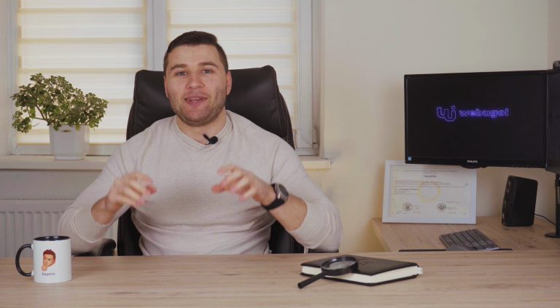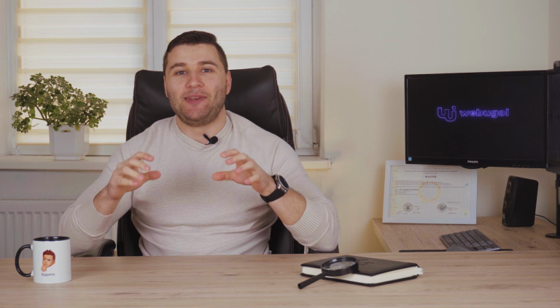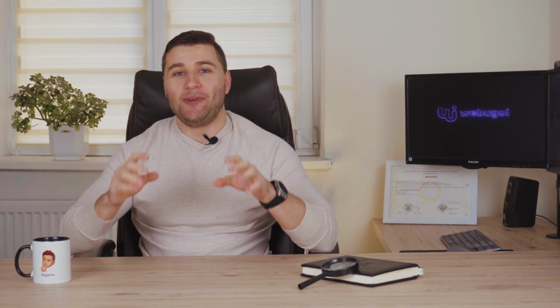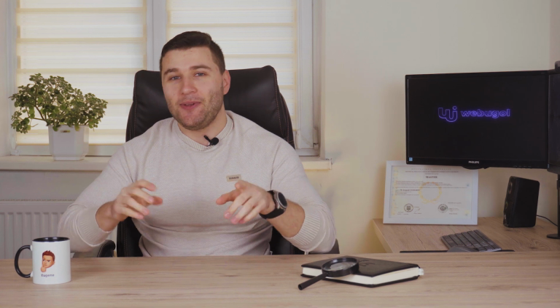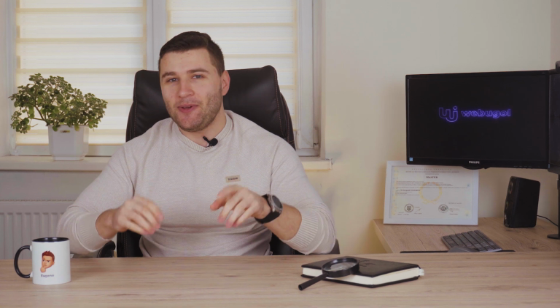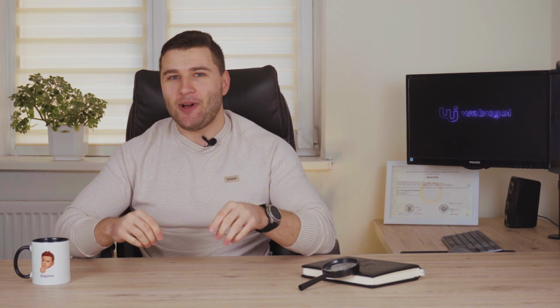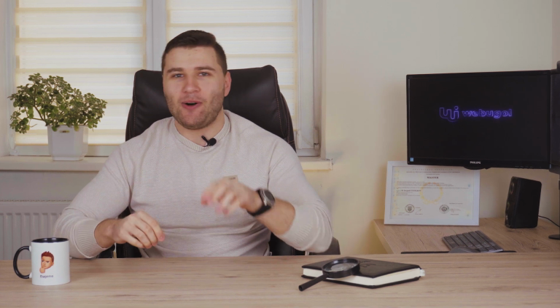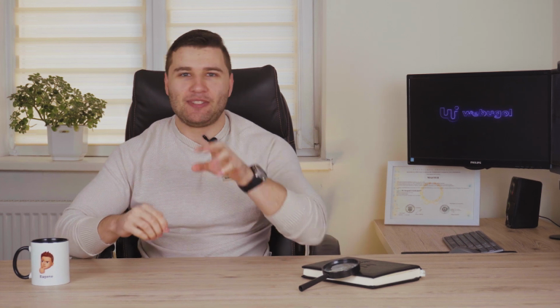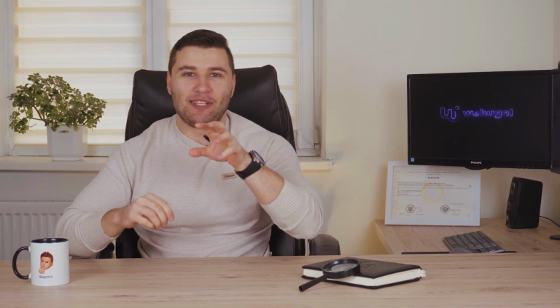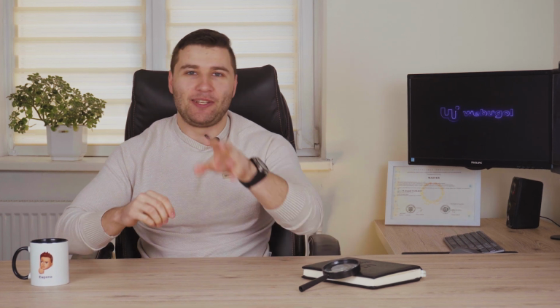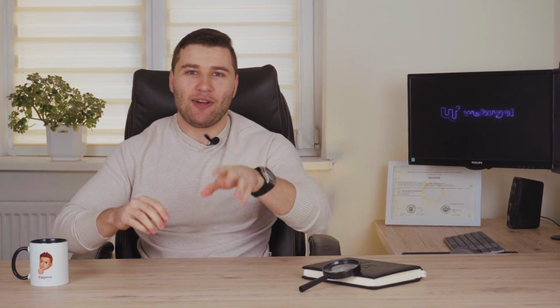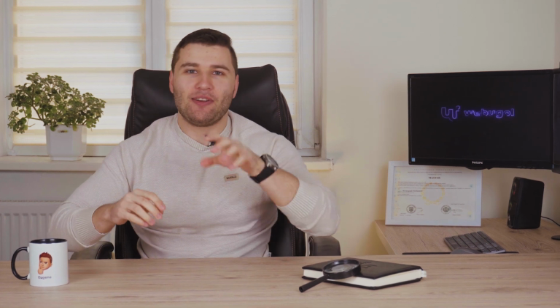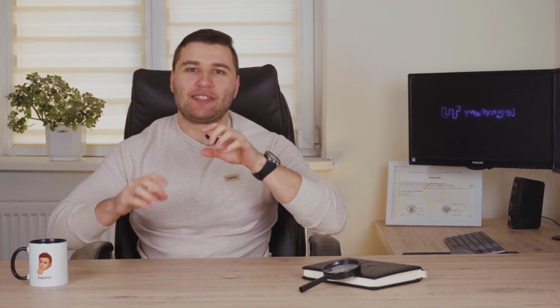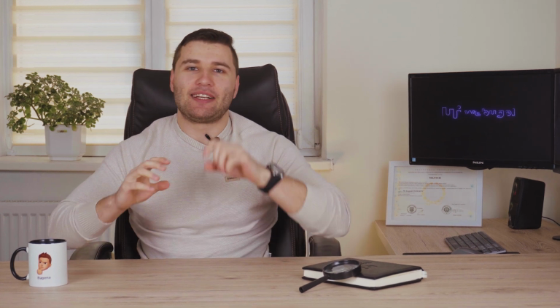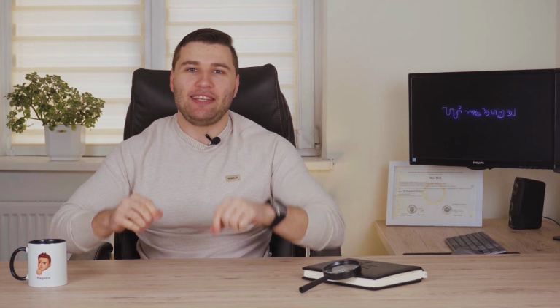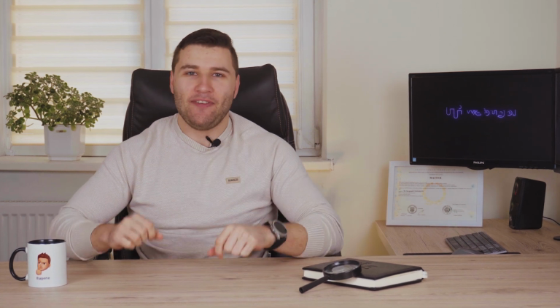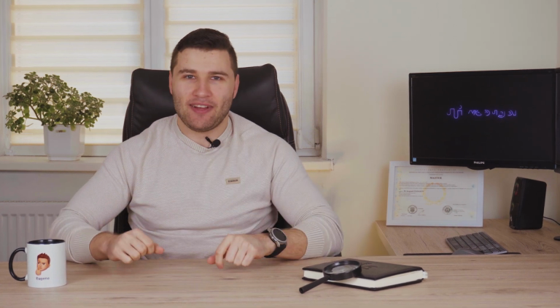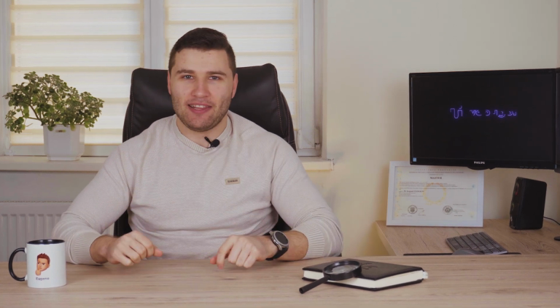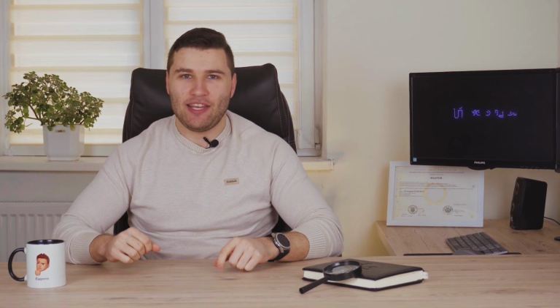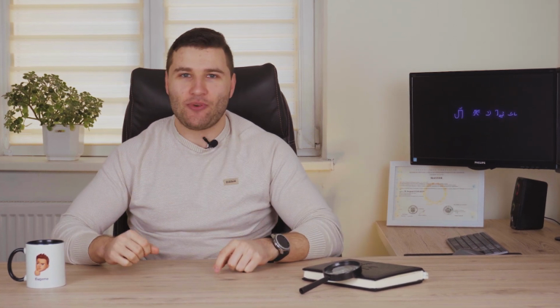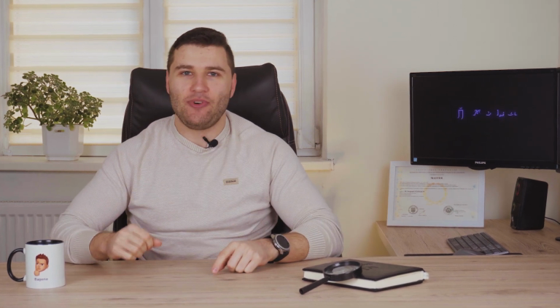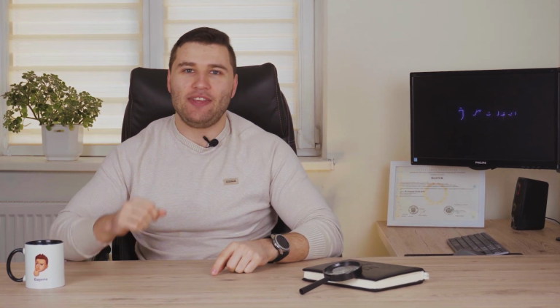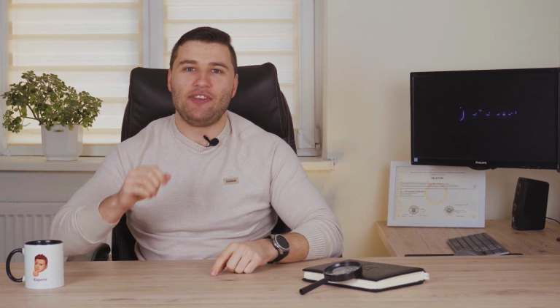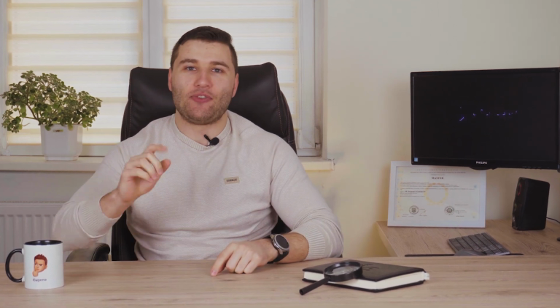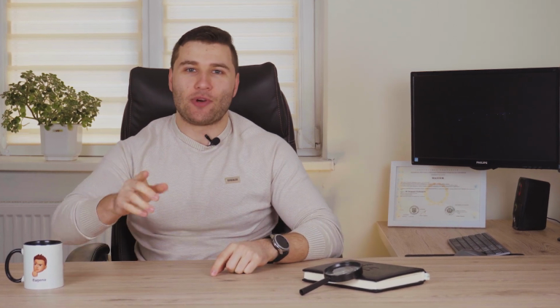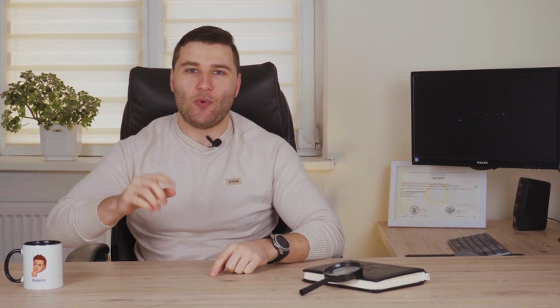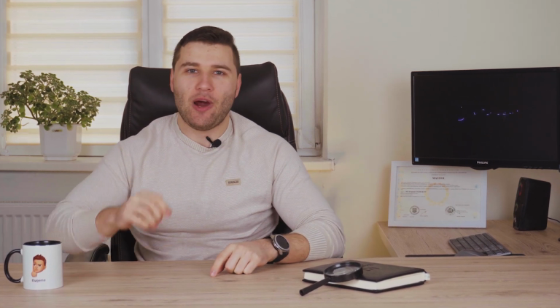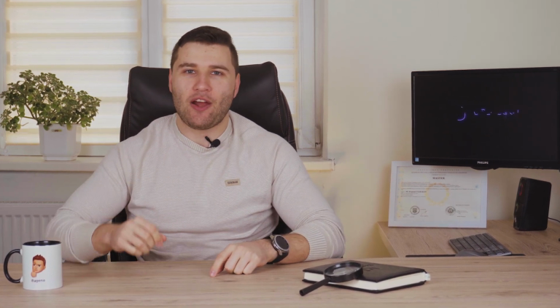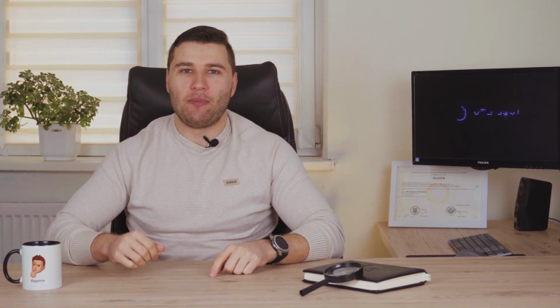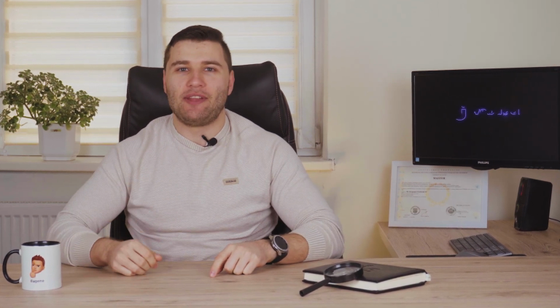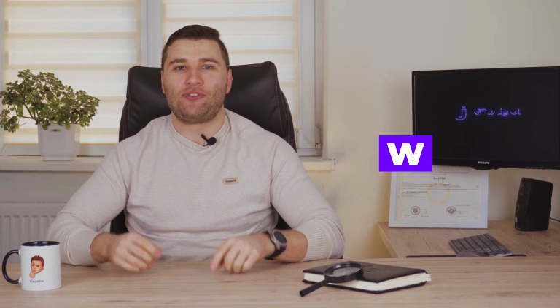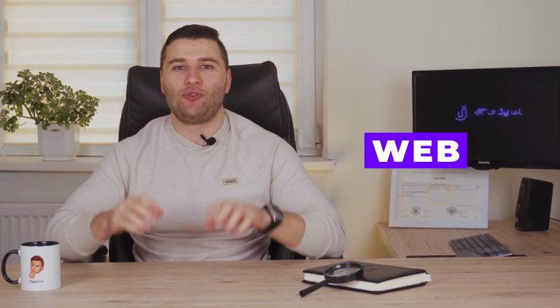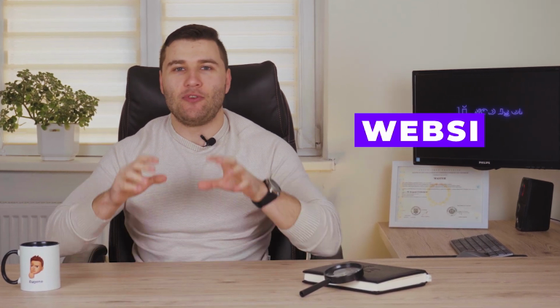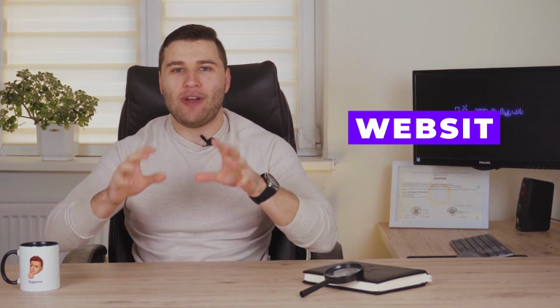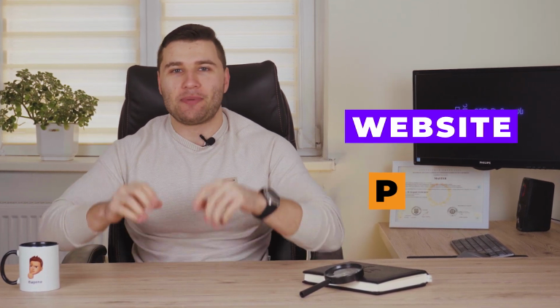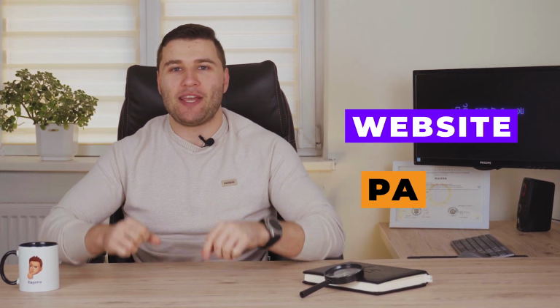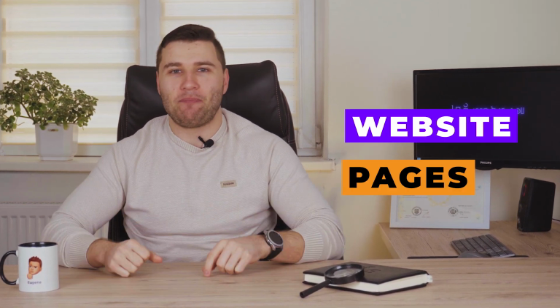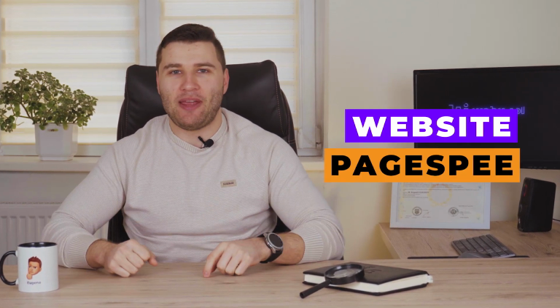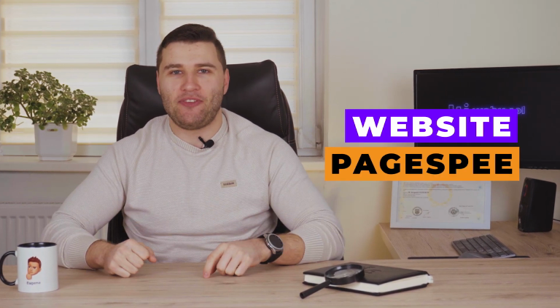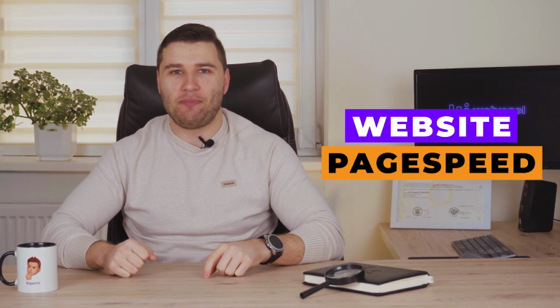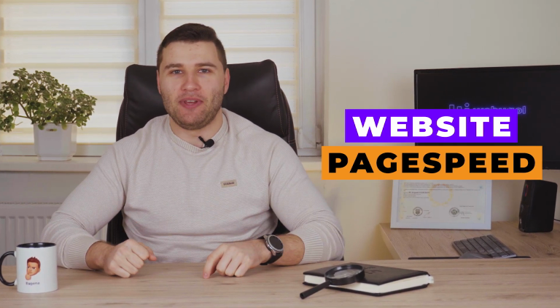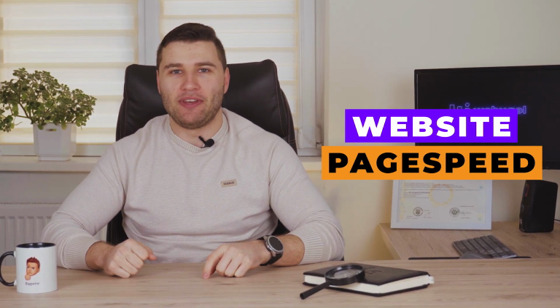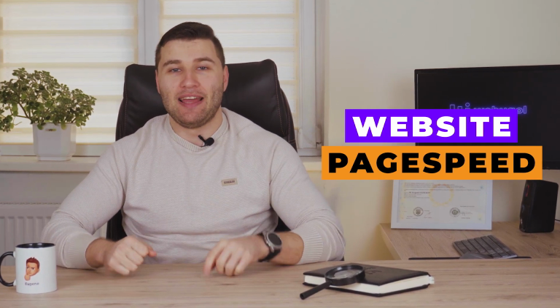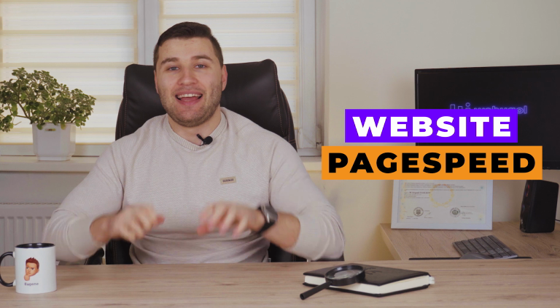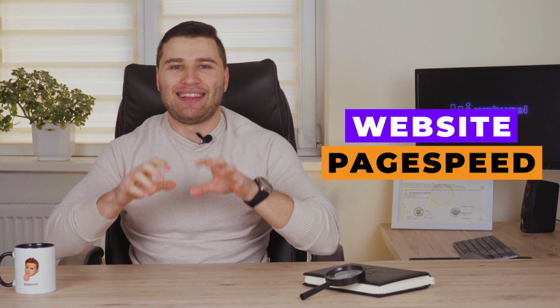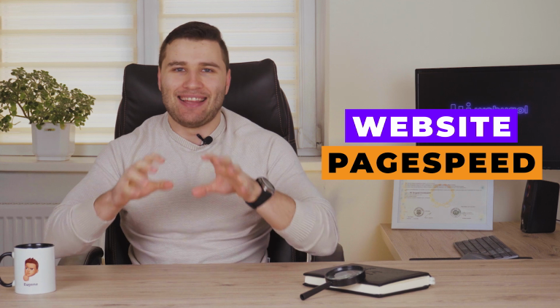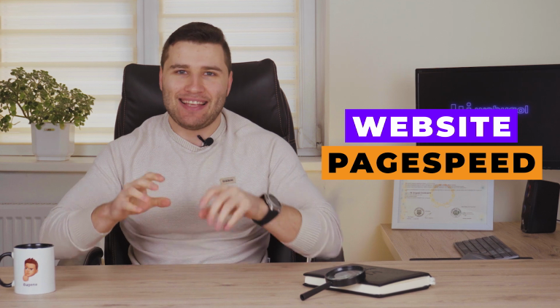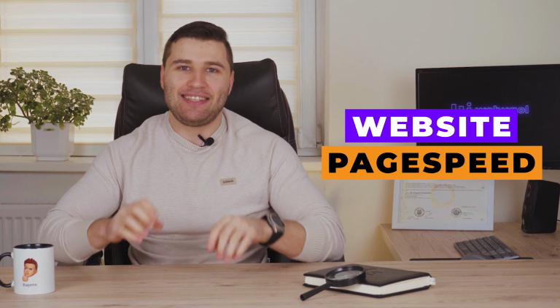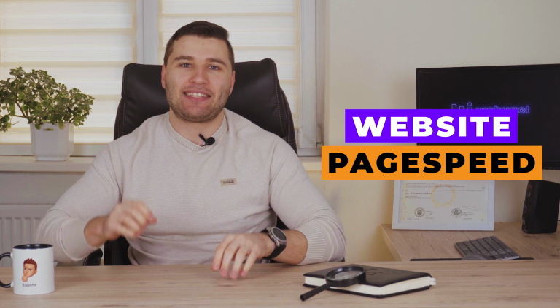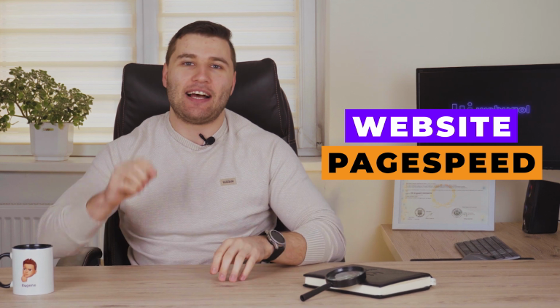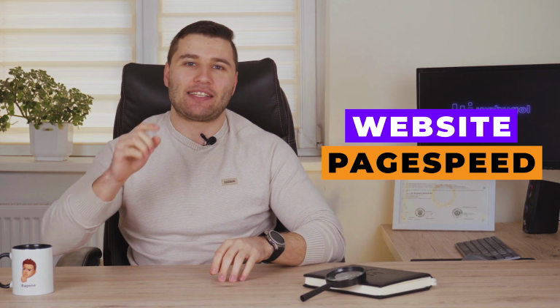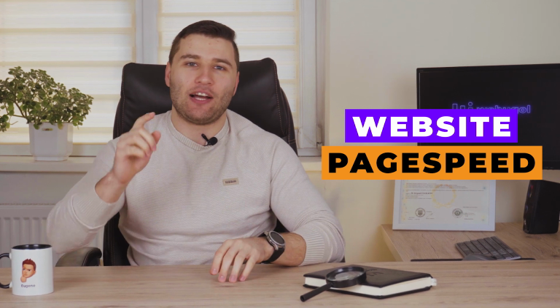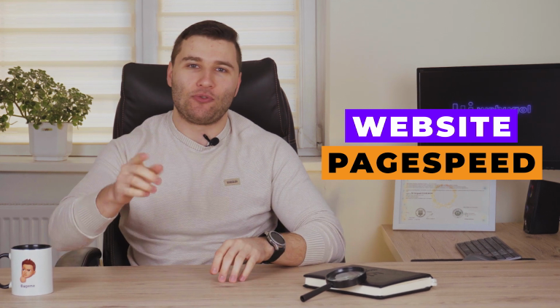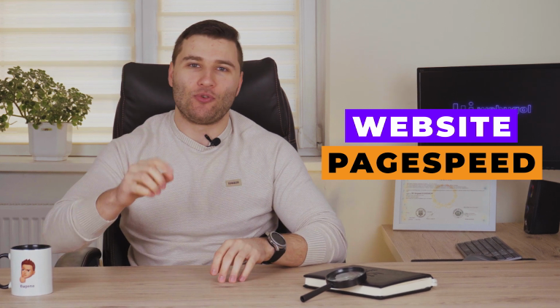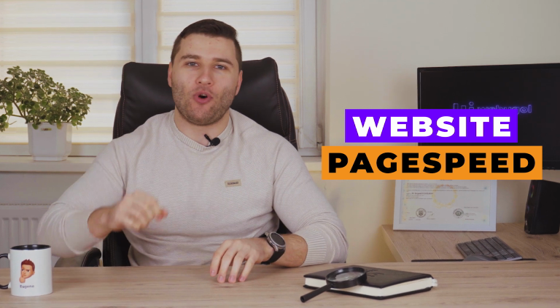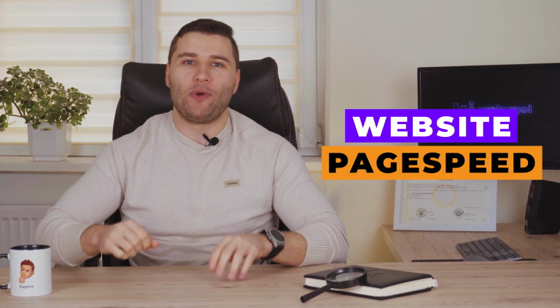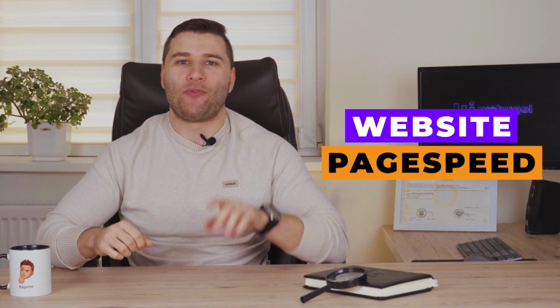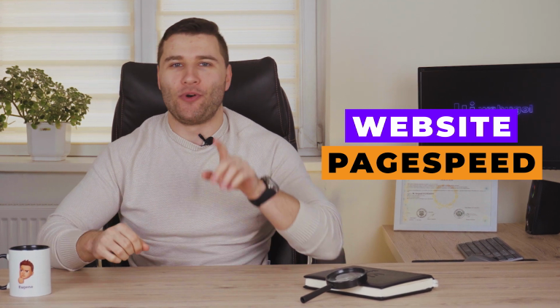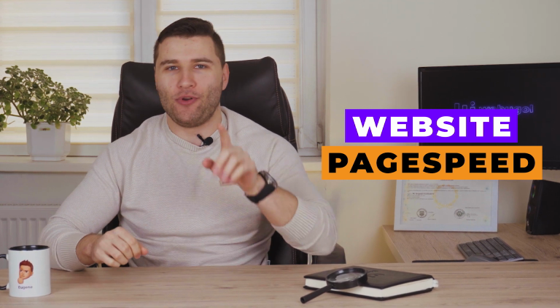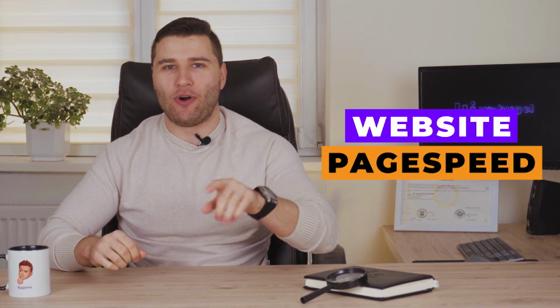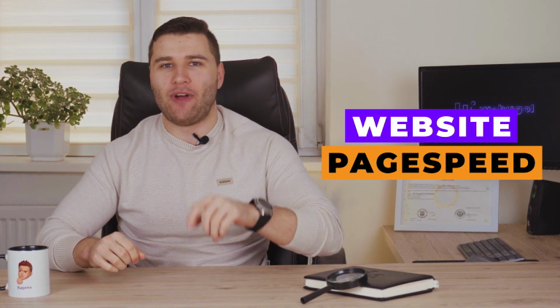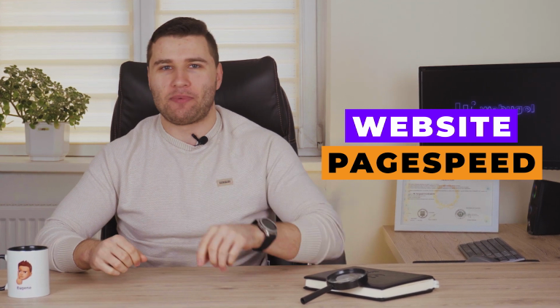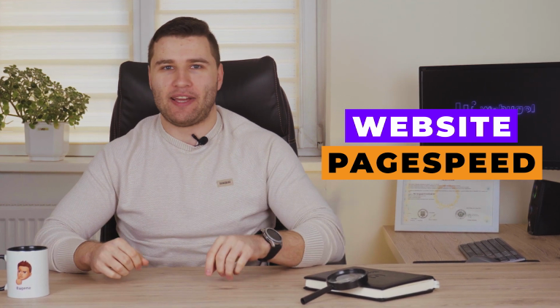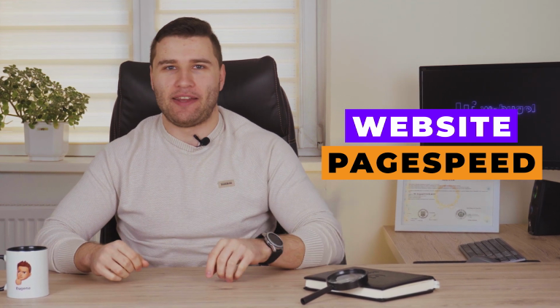Do you know that Google significantly increased its requirements for website page speed? Let's discuss how to improve it for your website.